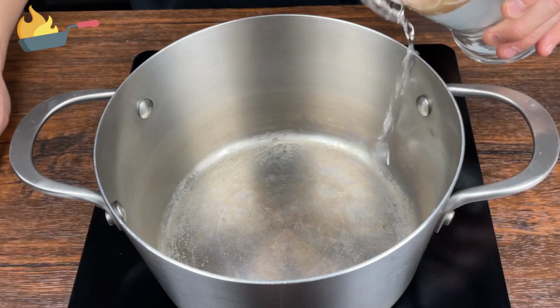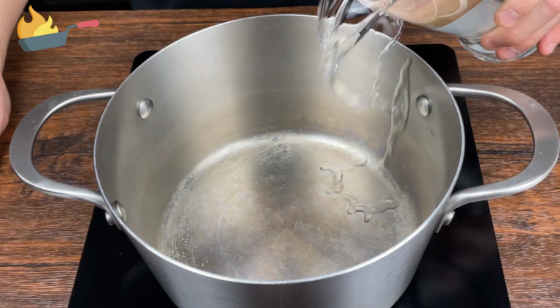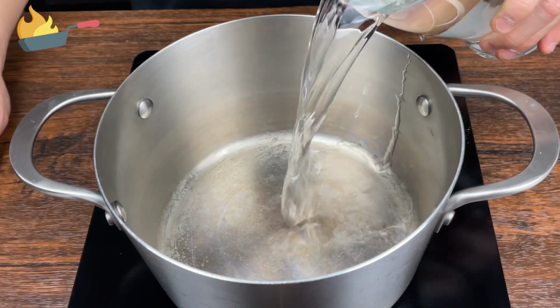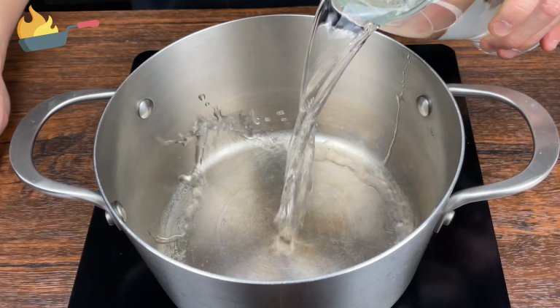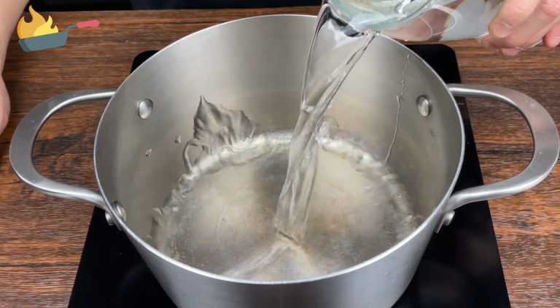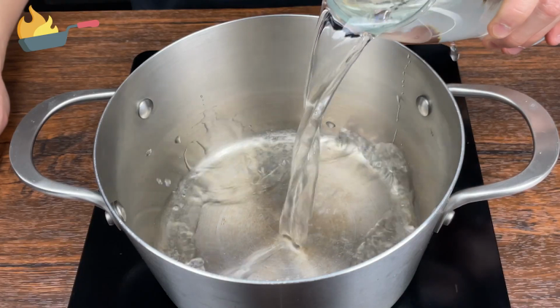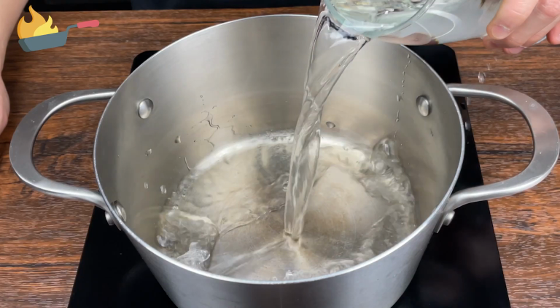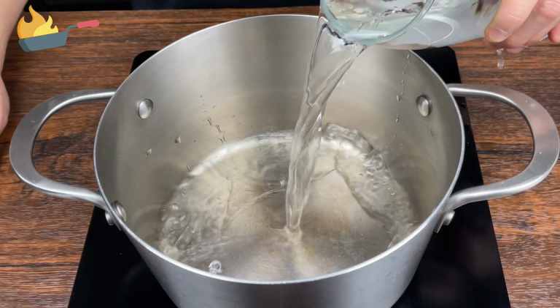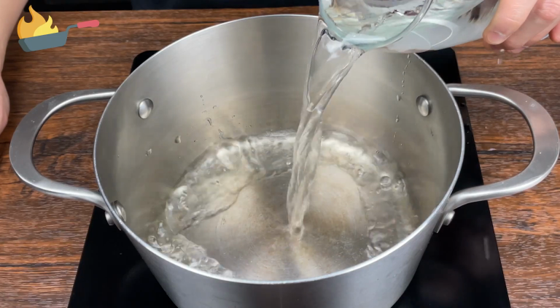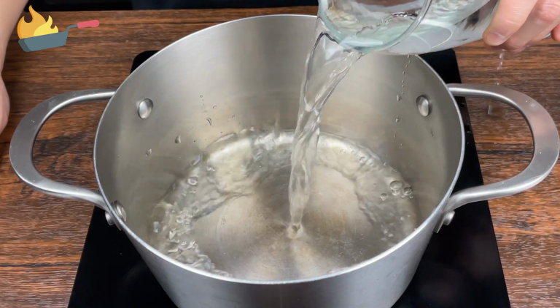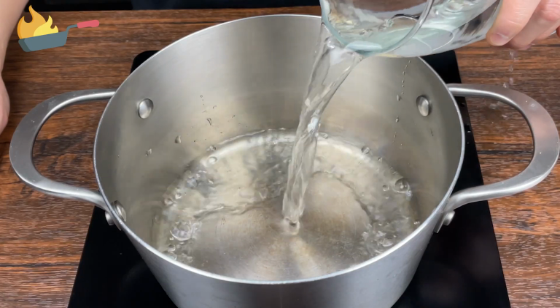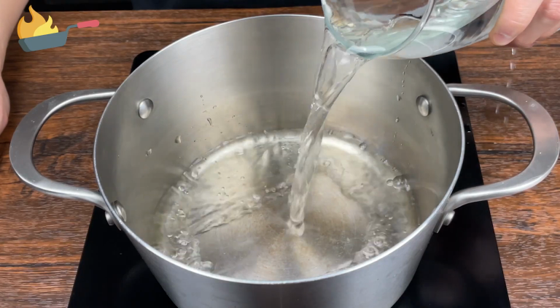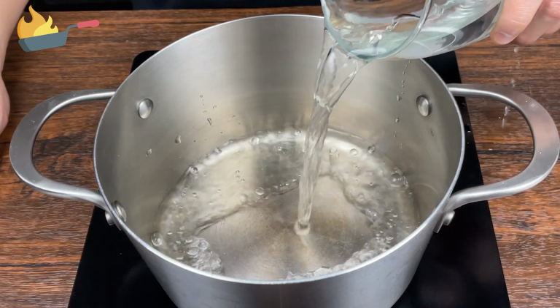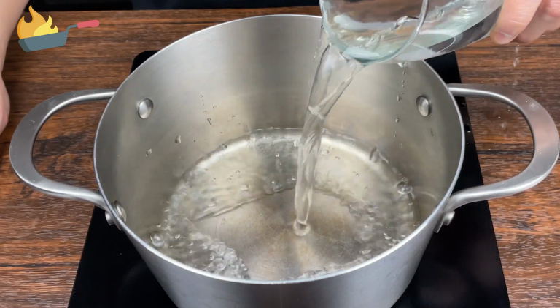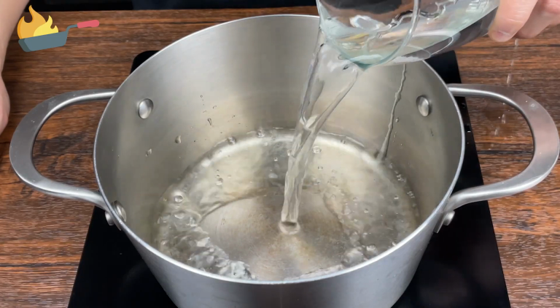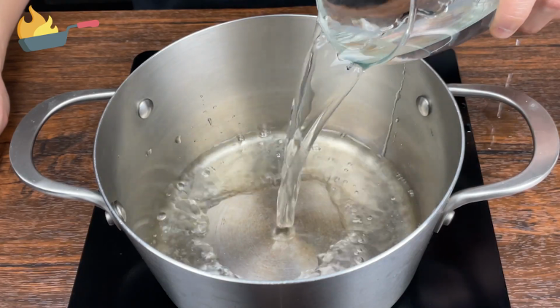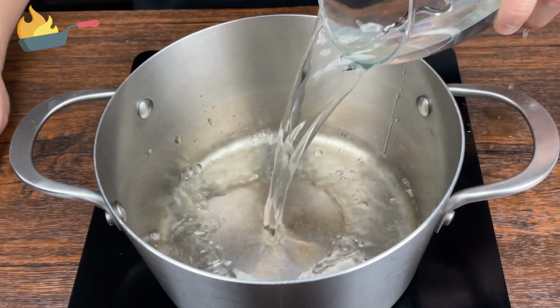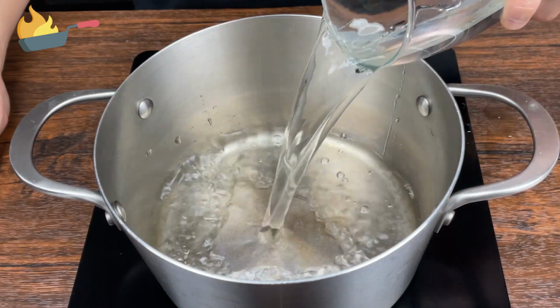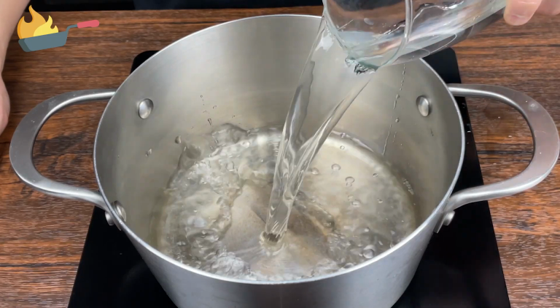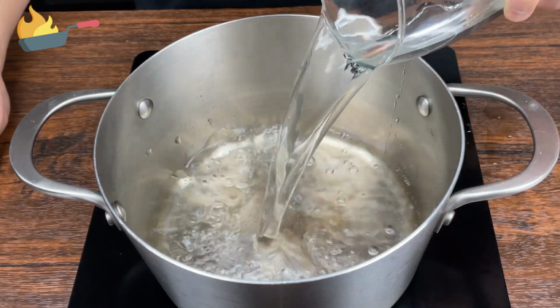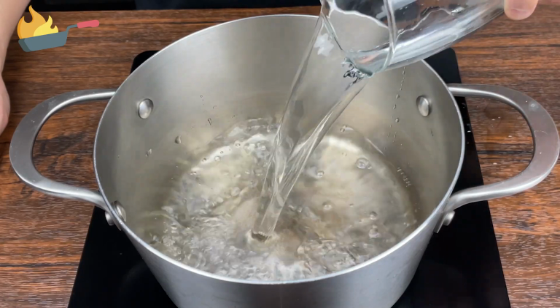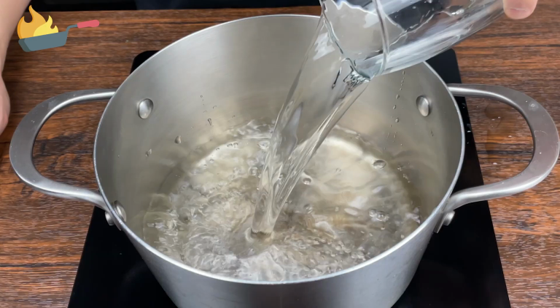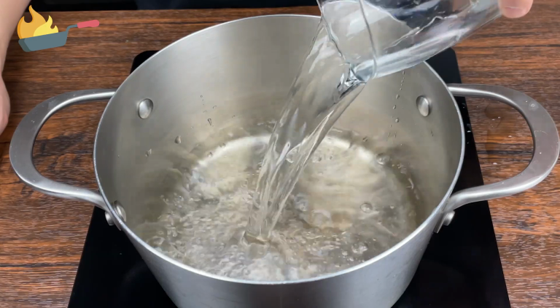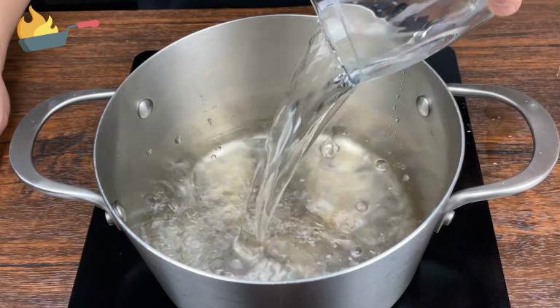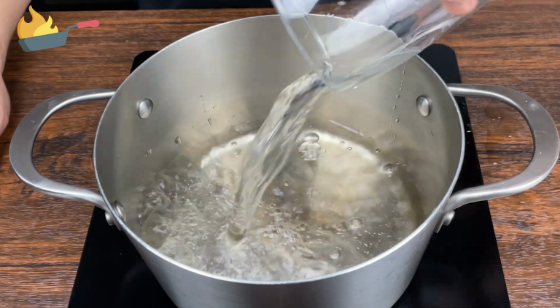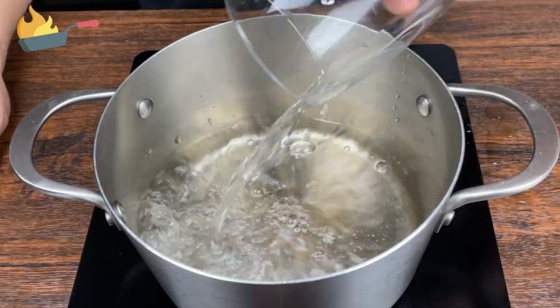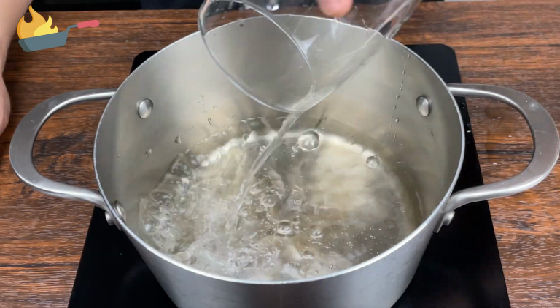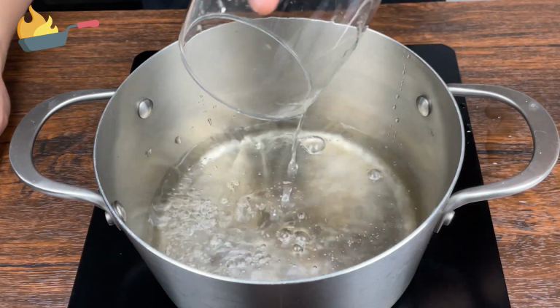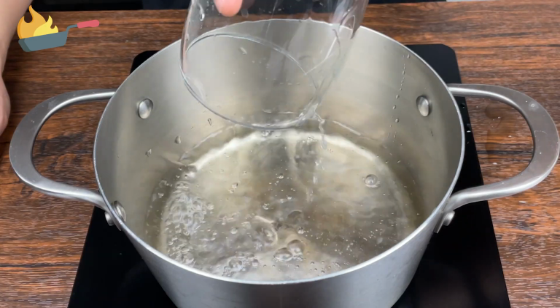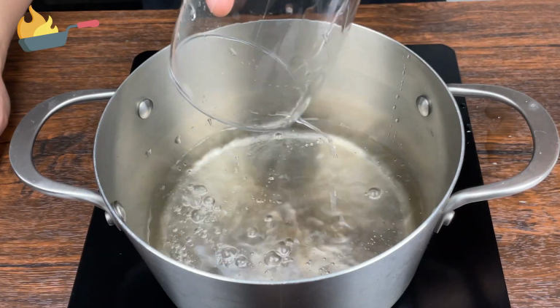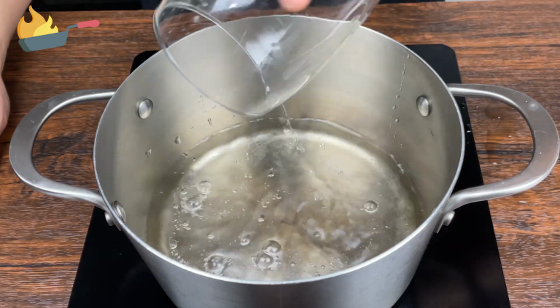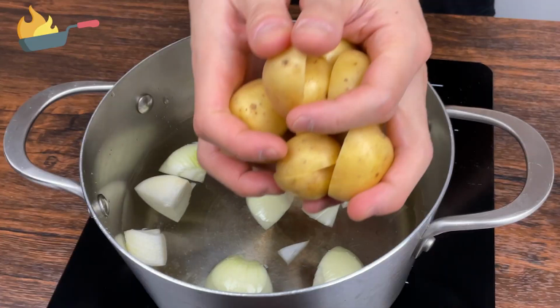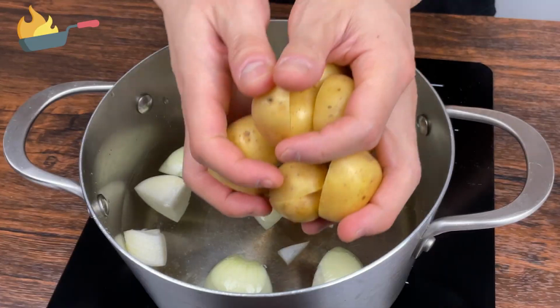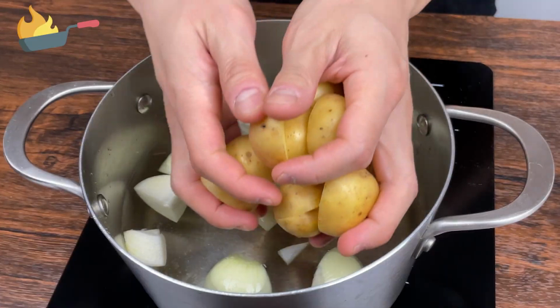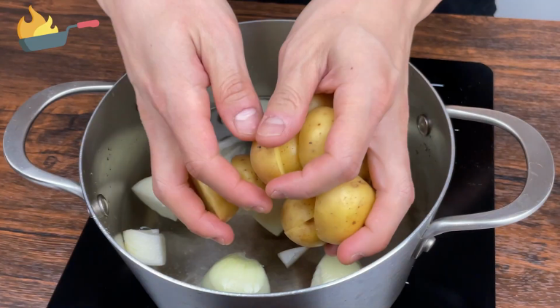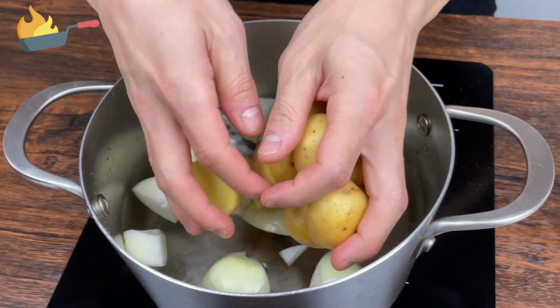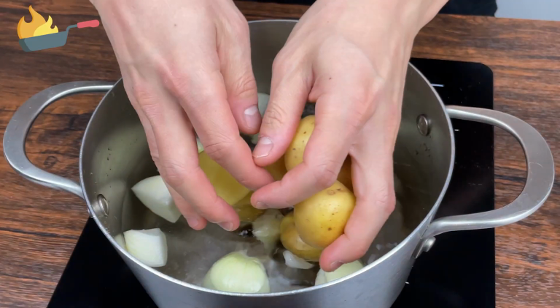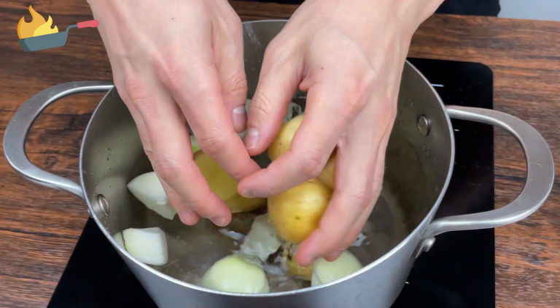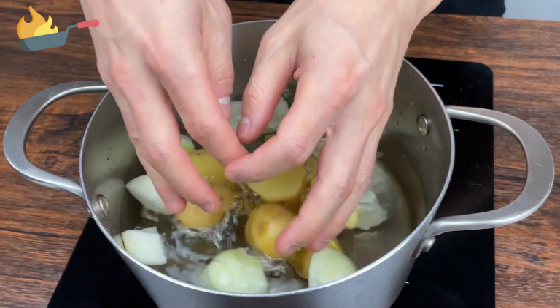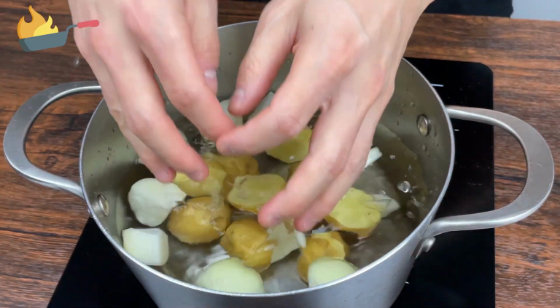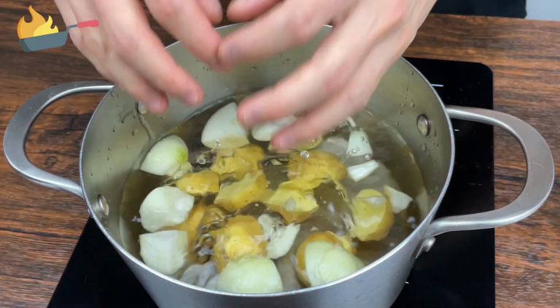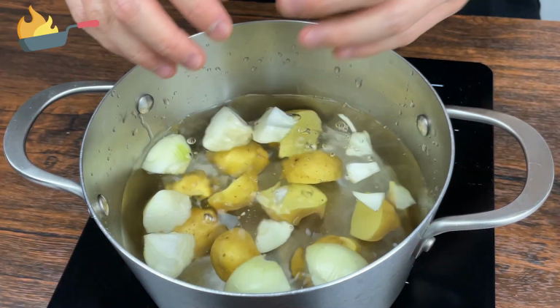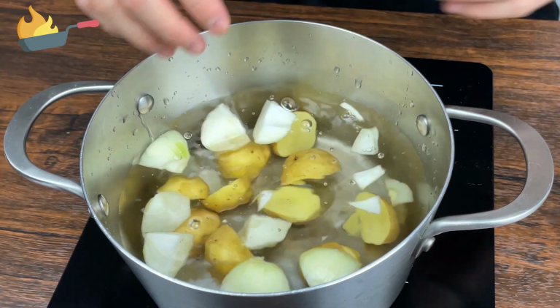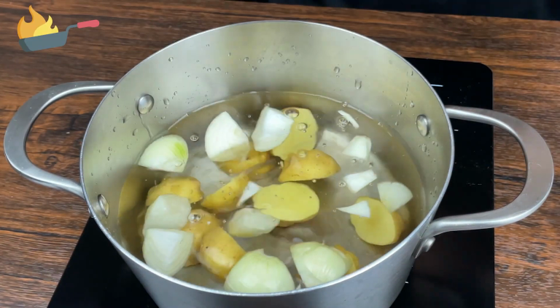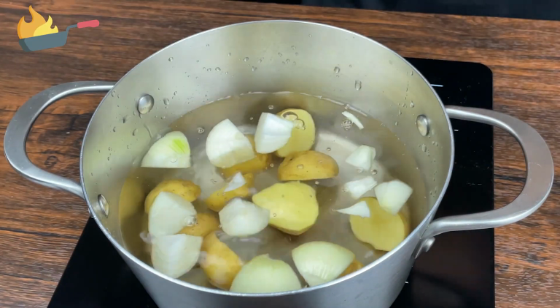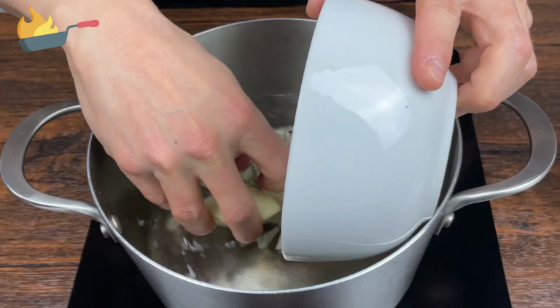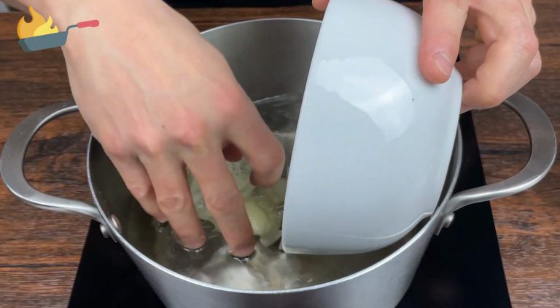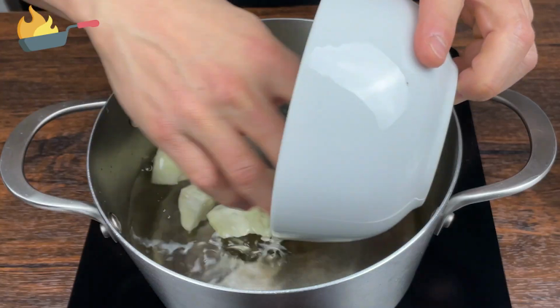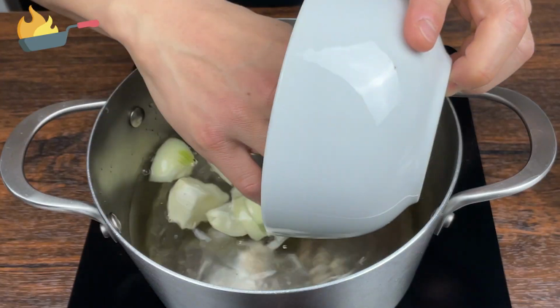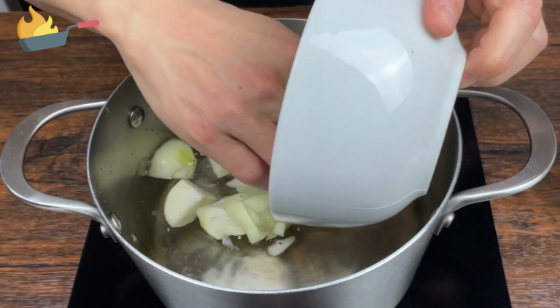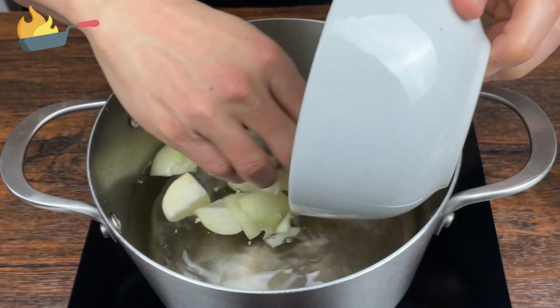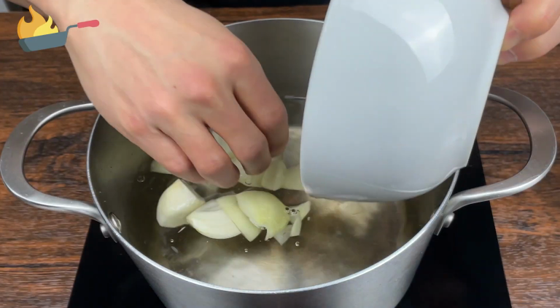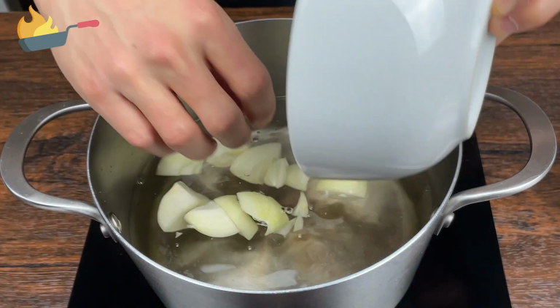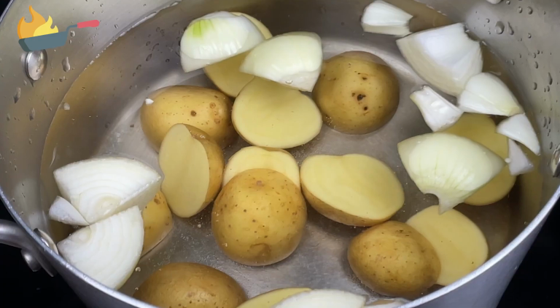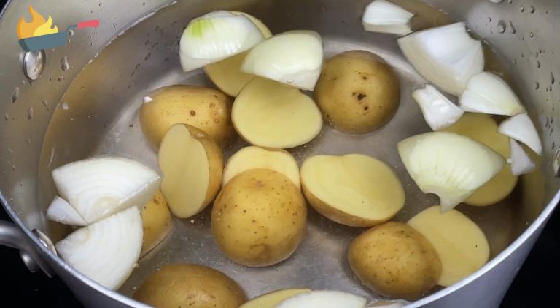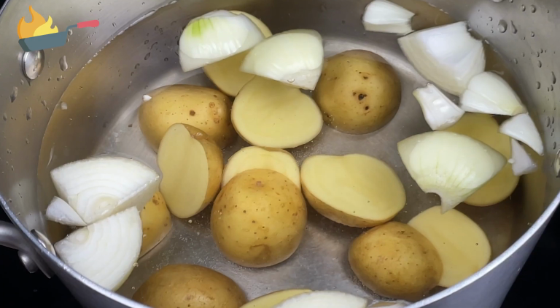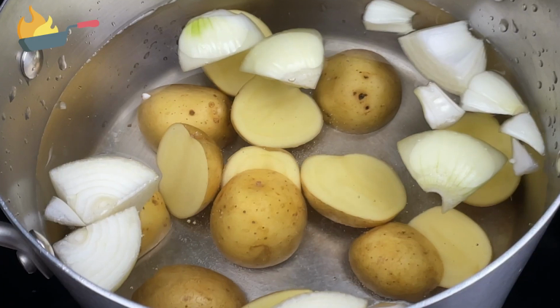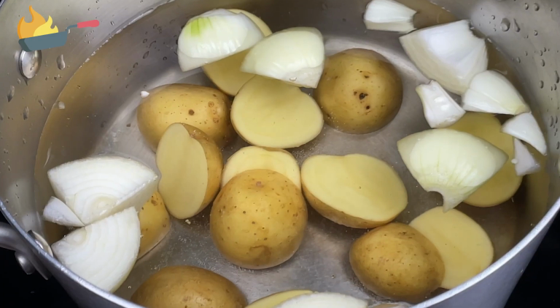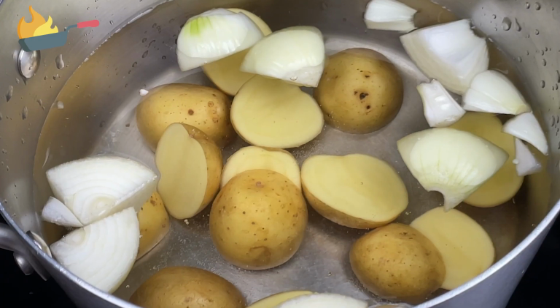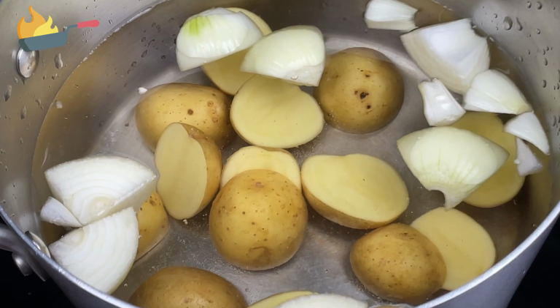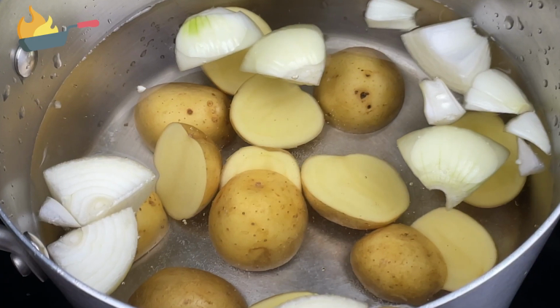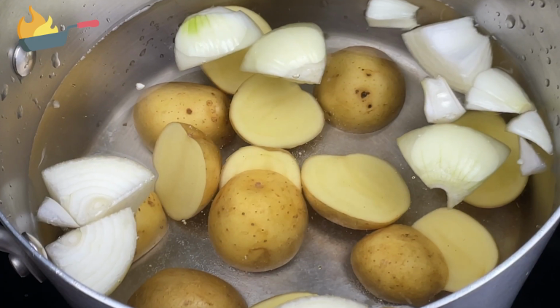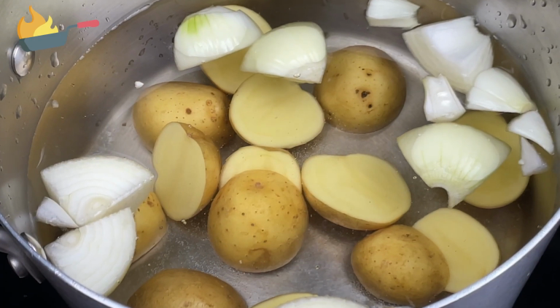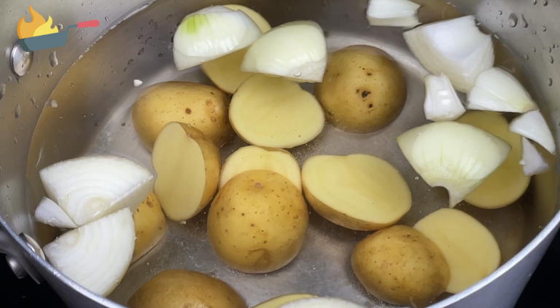Pour about 1.5 liters of water into a pot along with the potatoes and the onions, and start boiling the water.